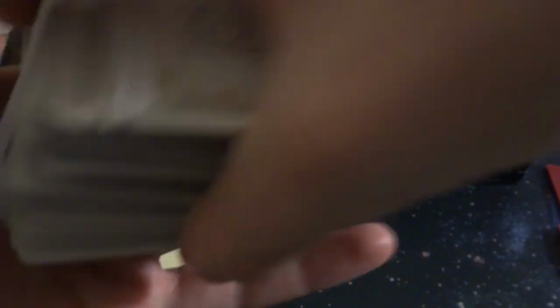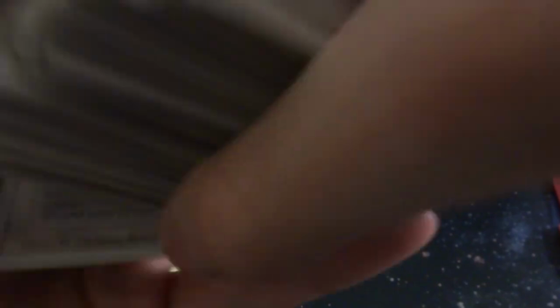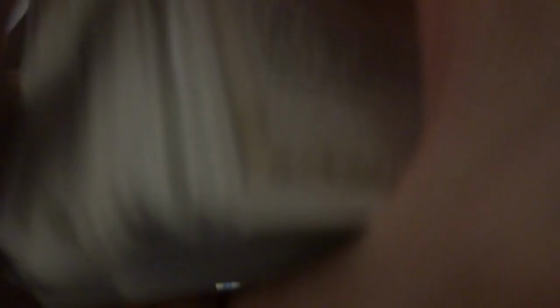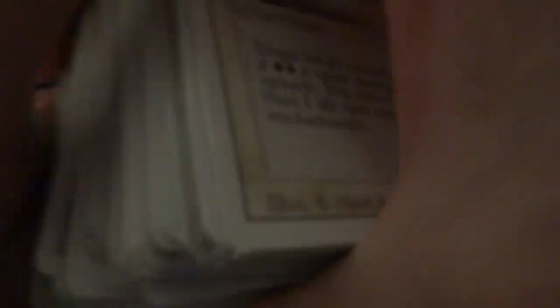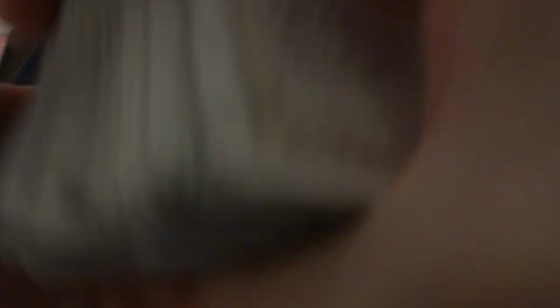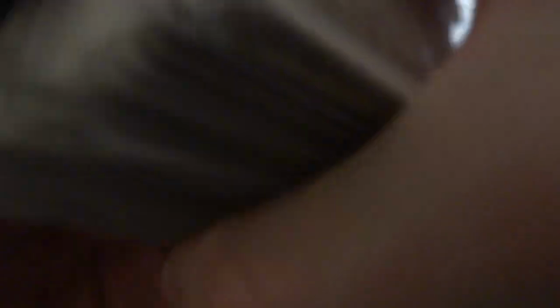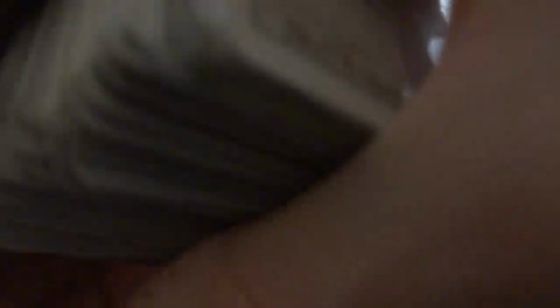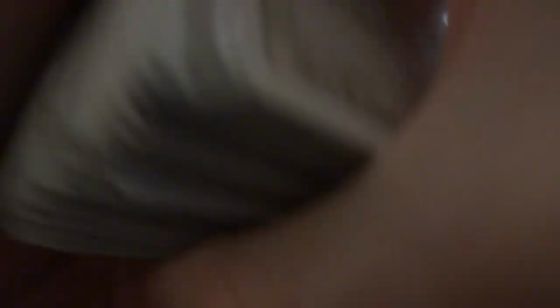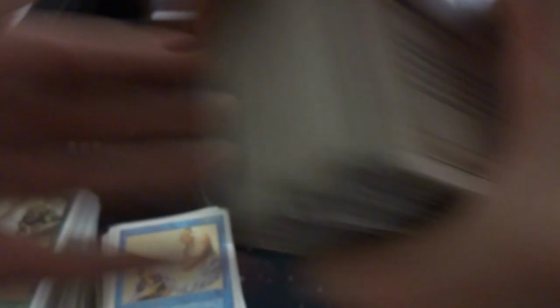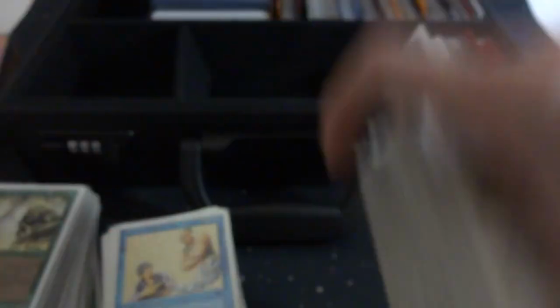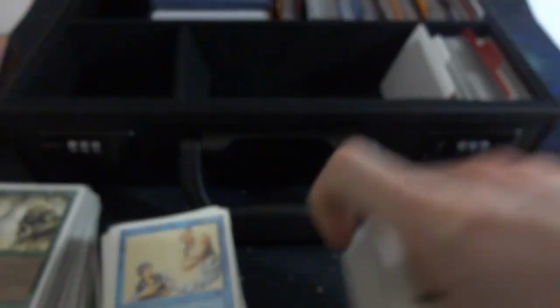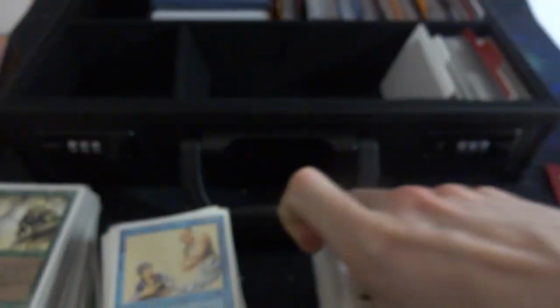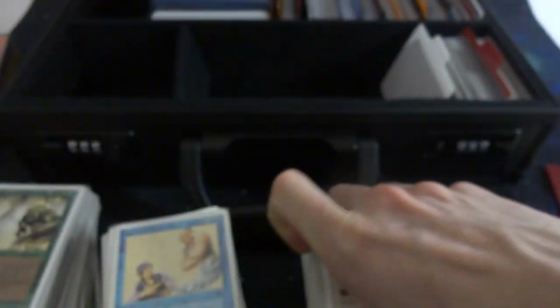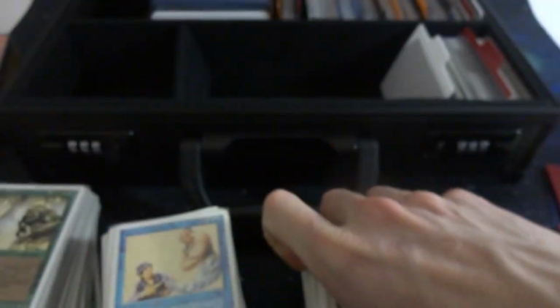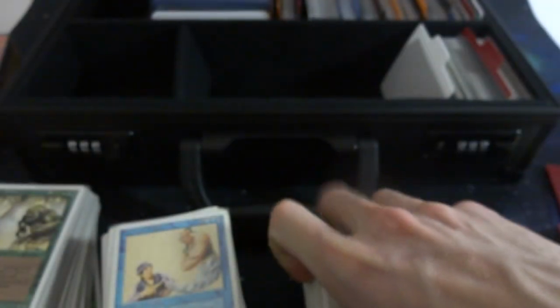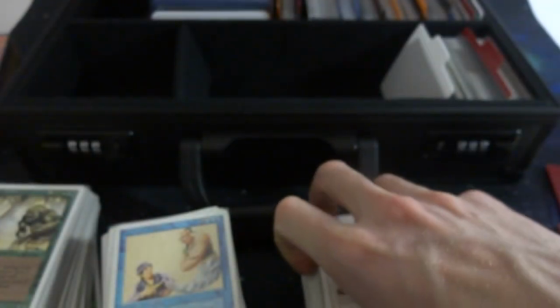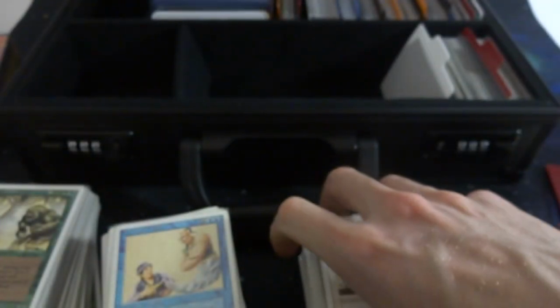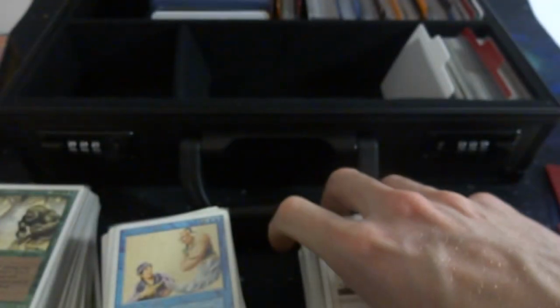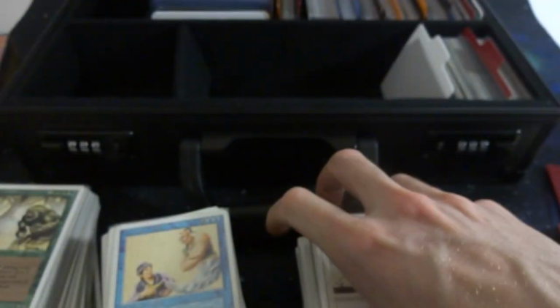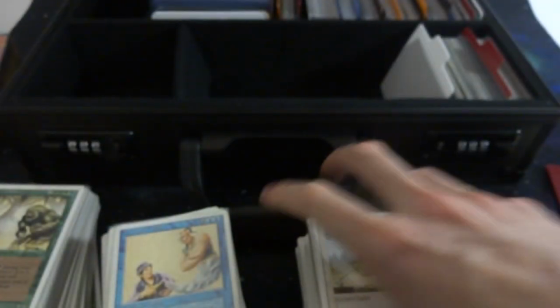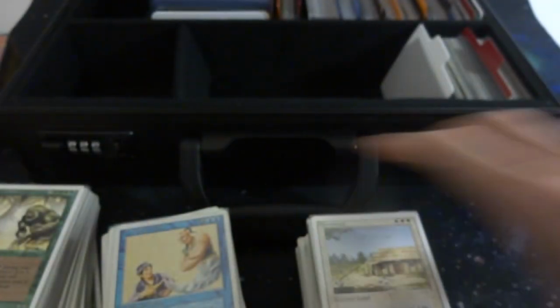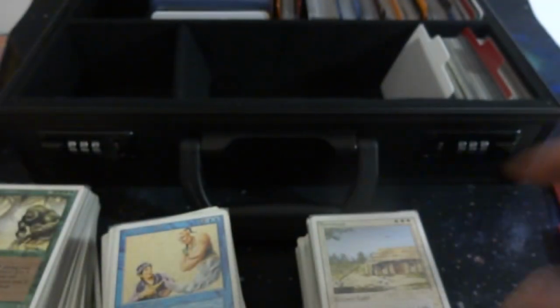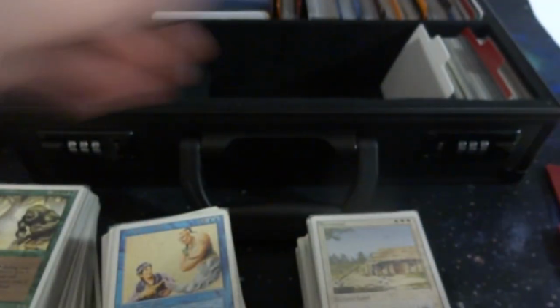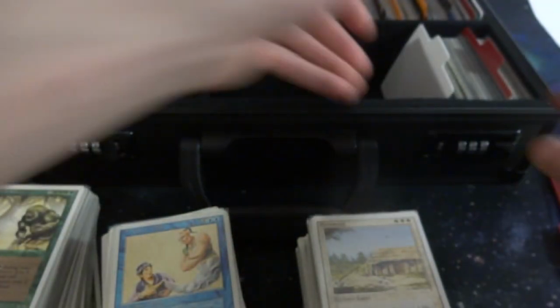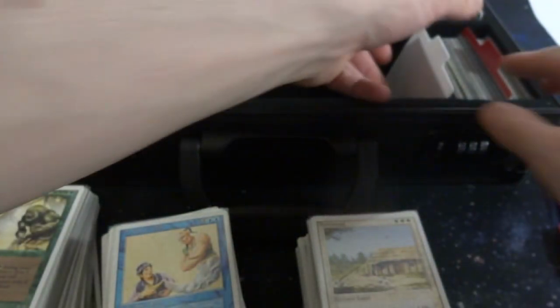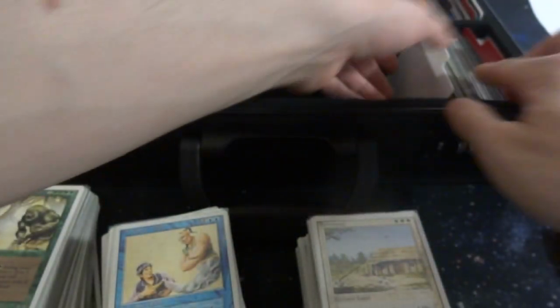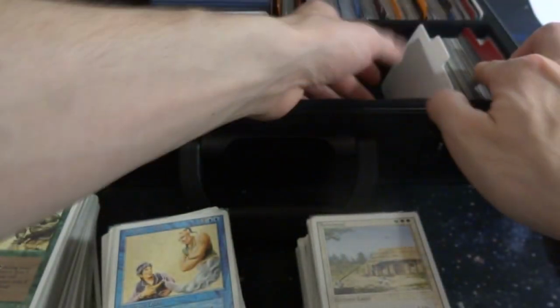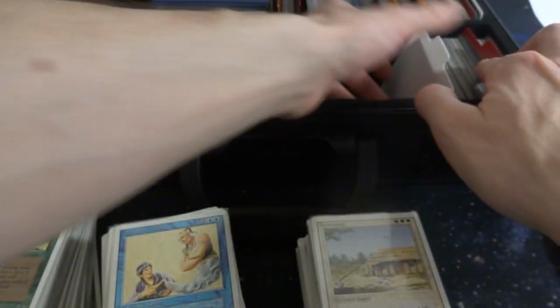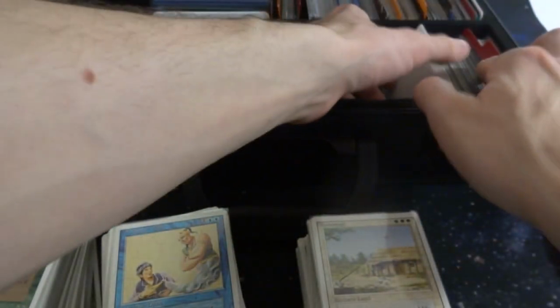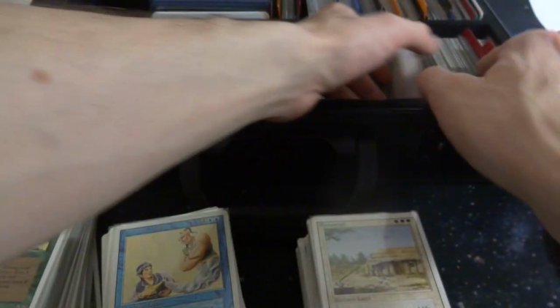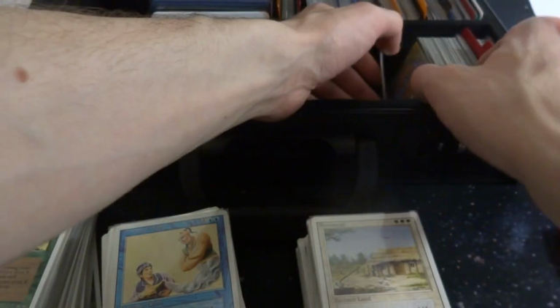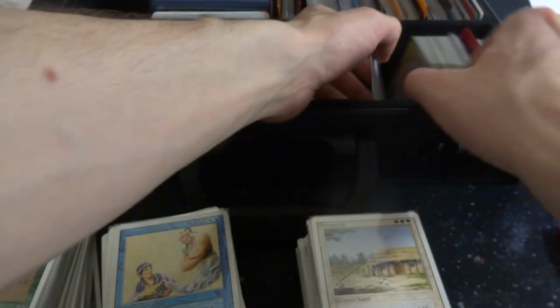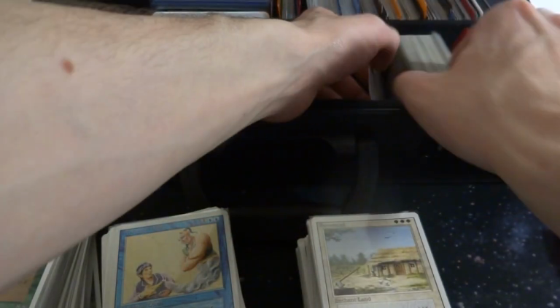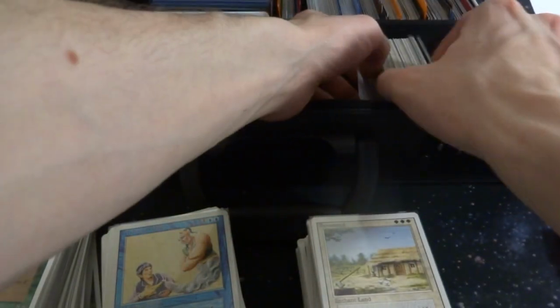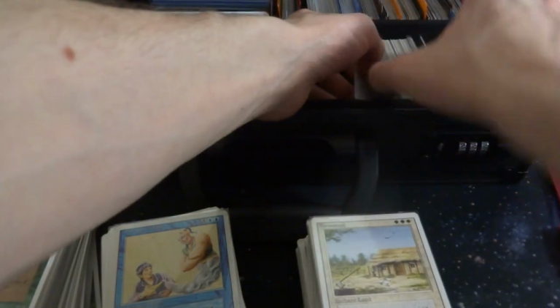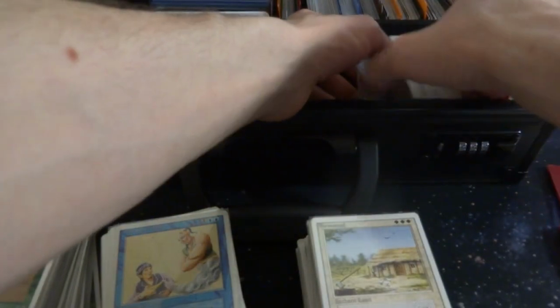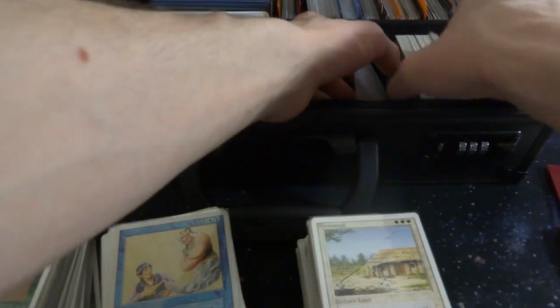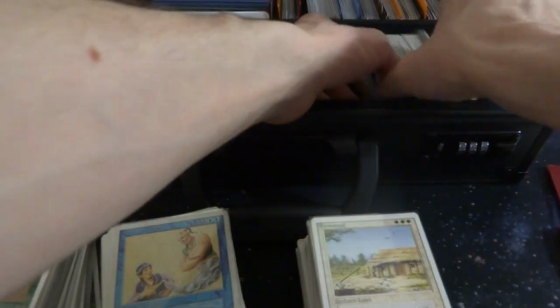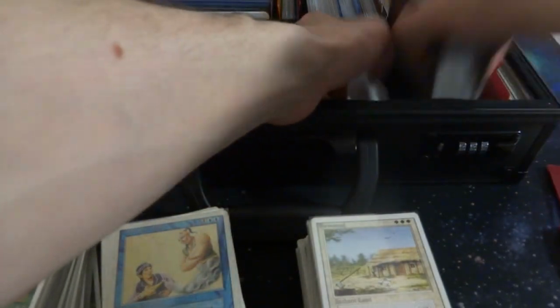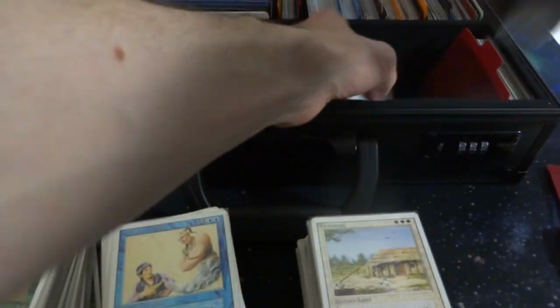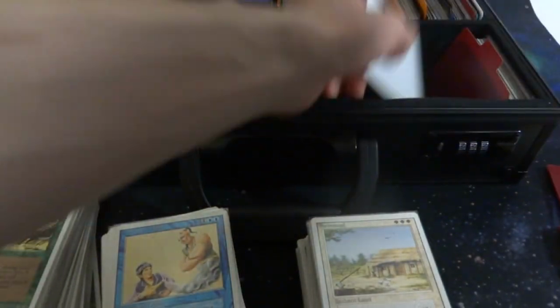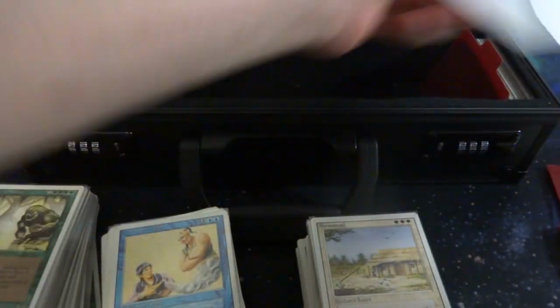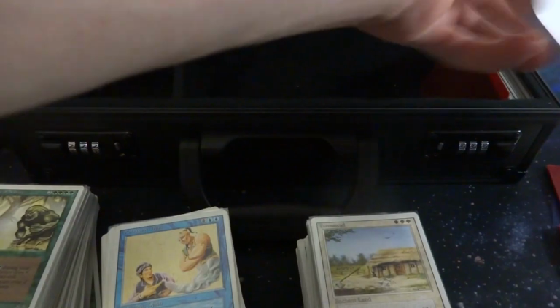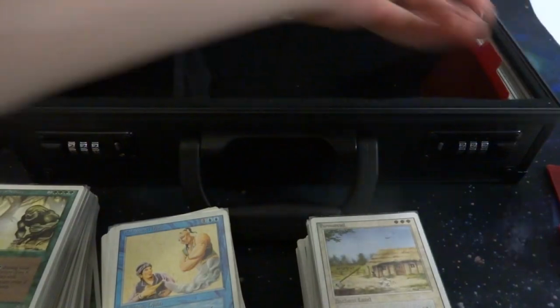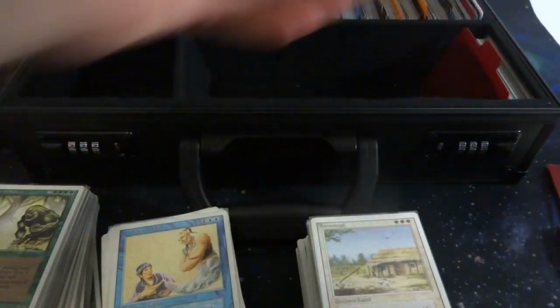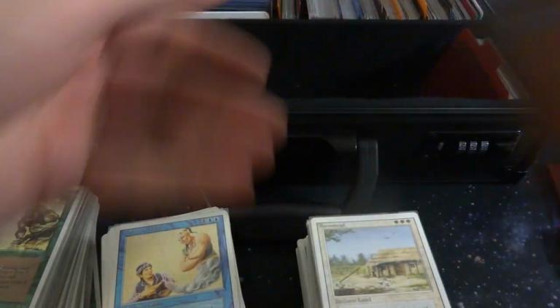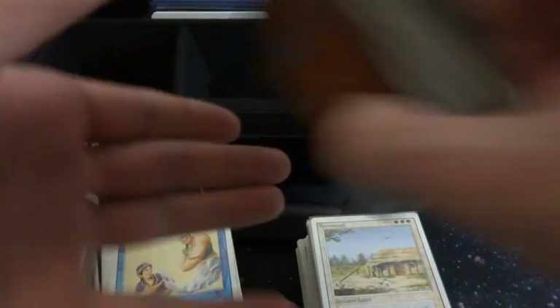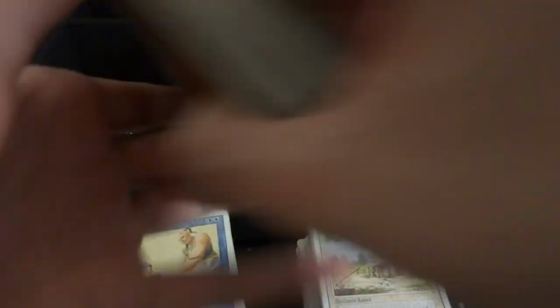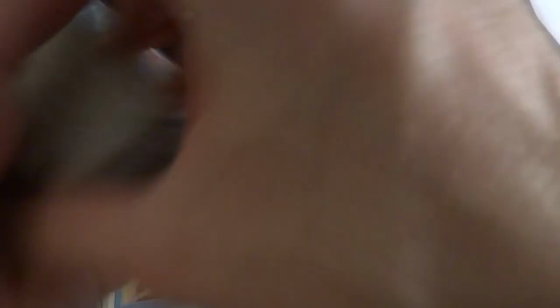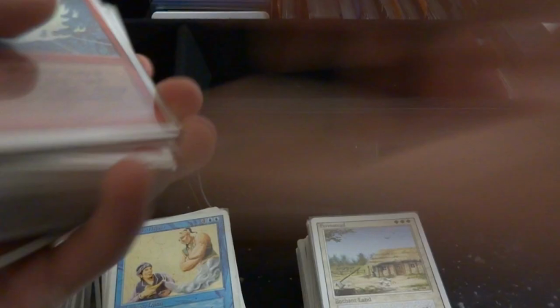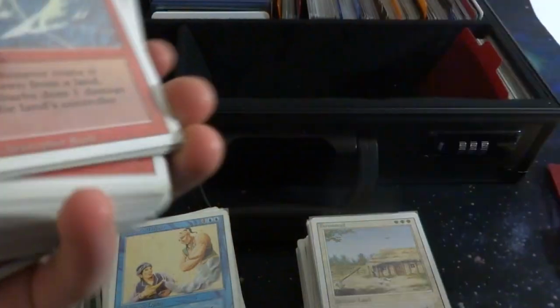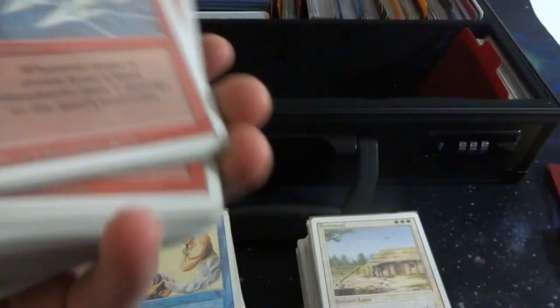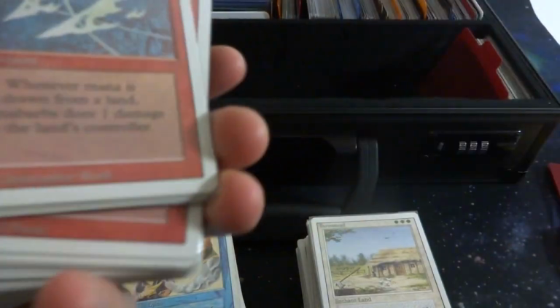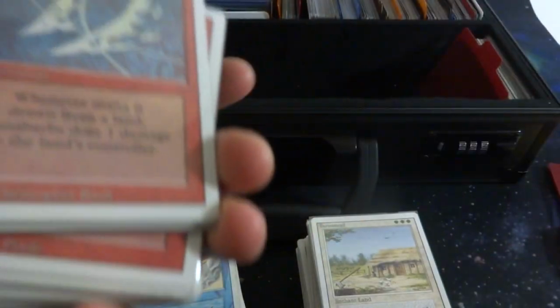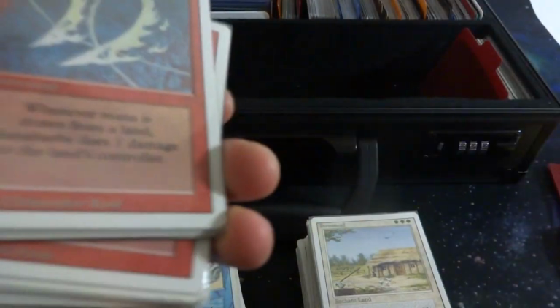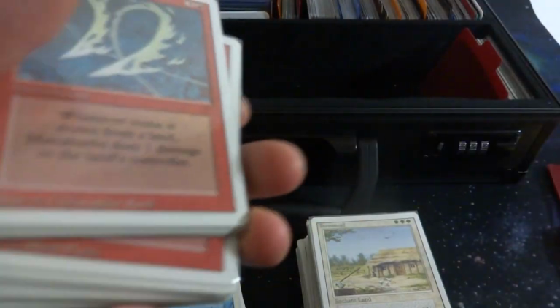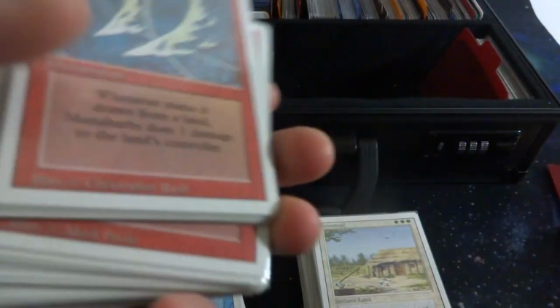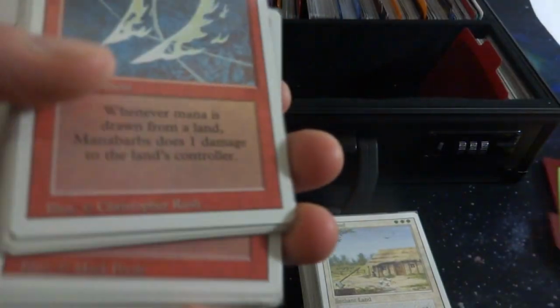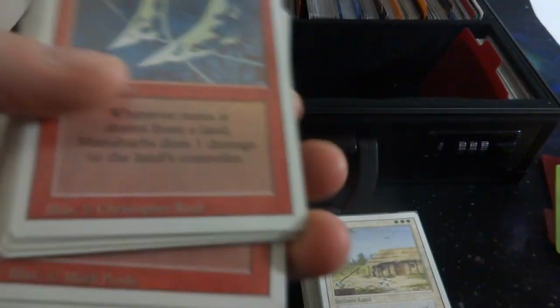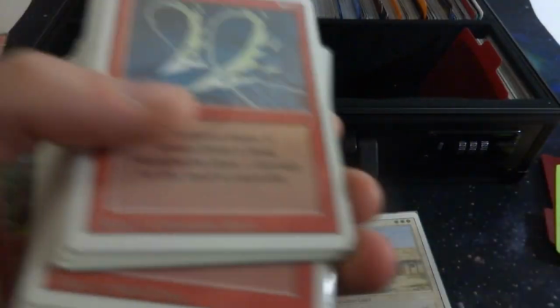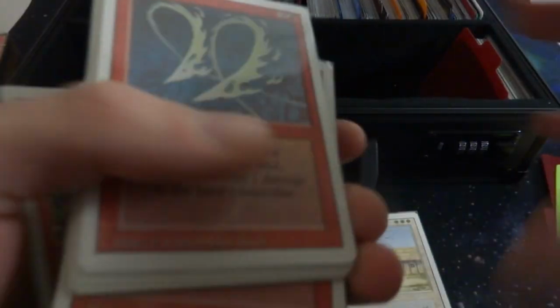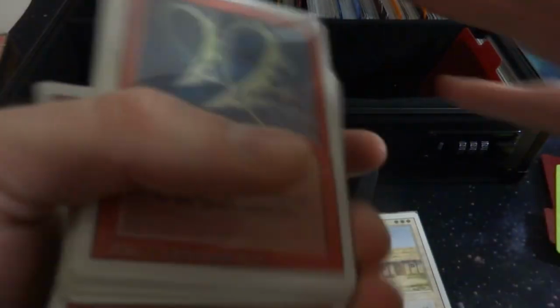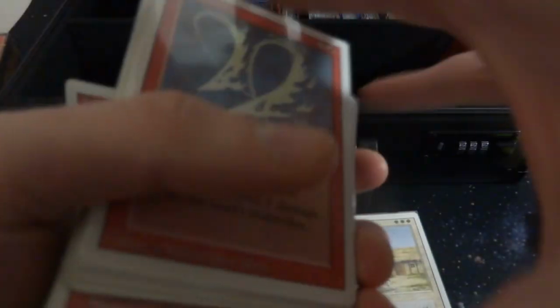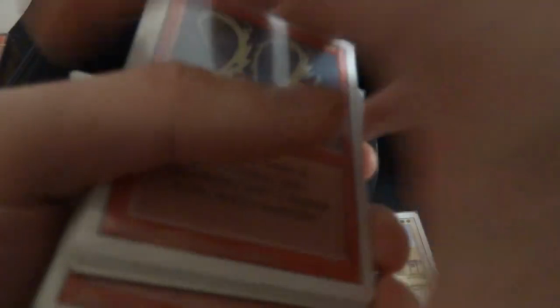So far we went through black, green, blue, and white. We probably have red next — yep, got red.